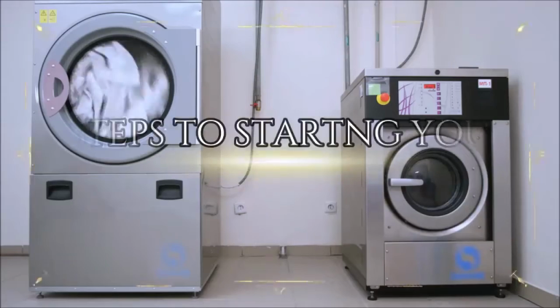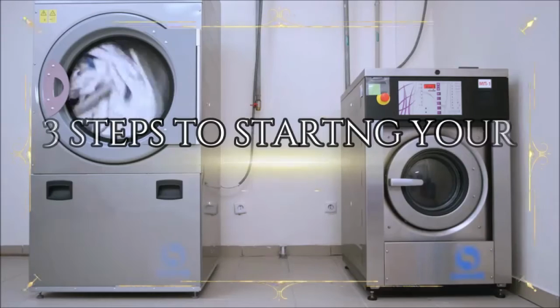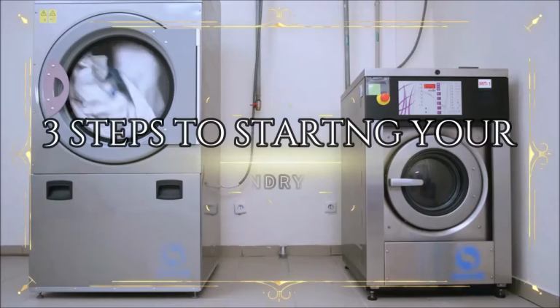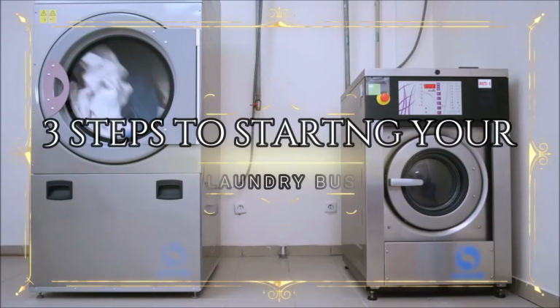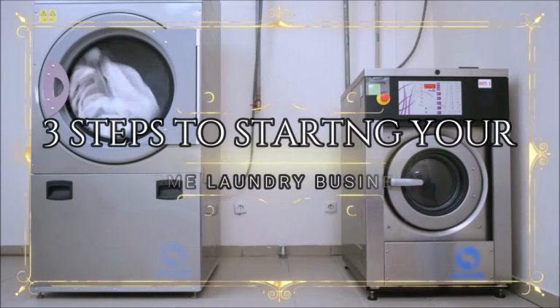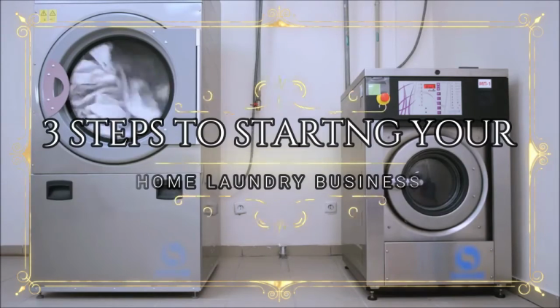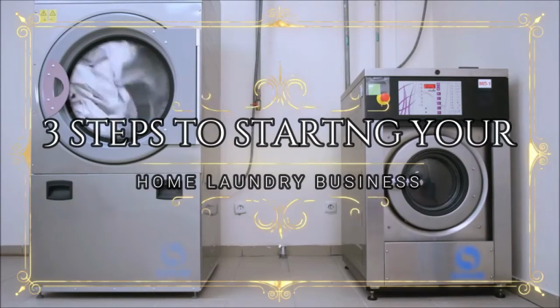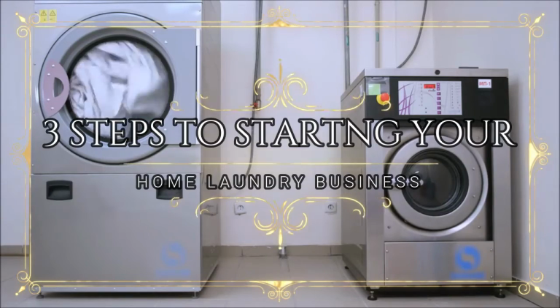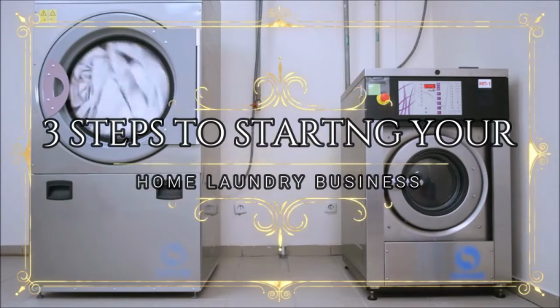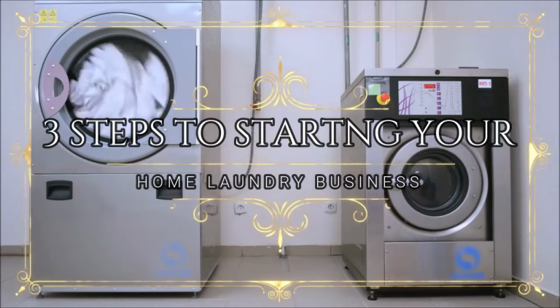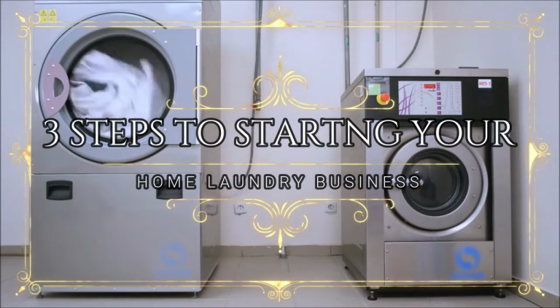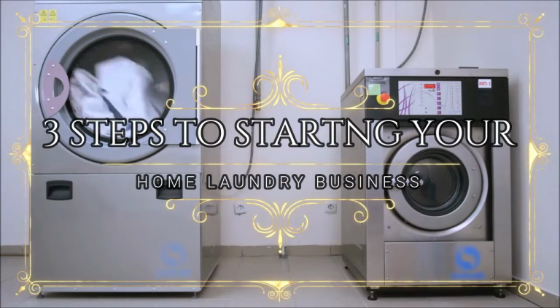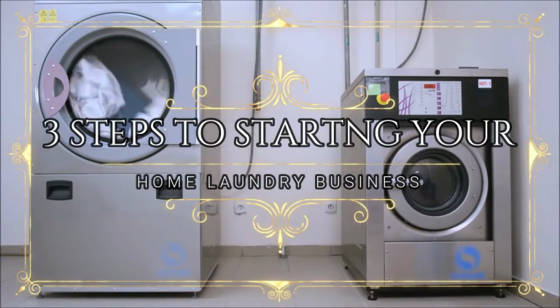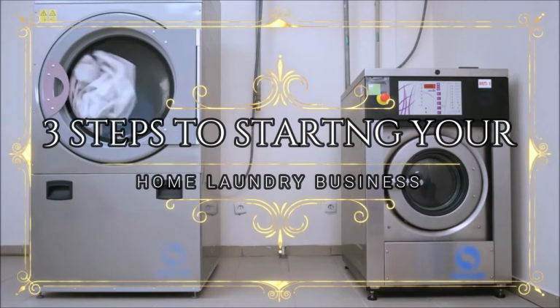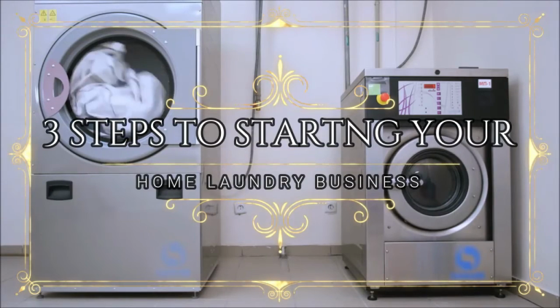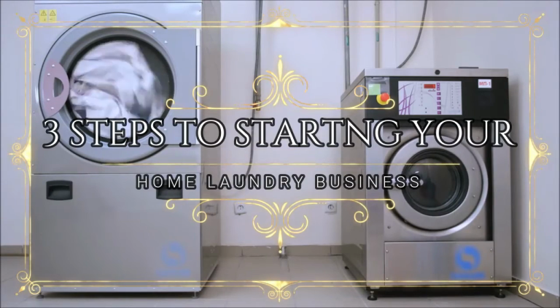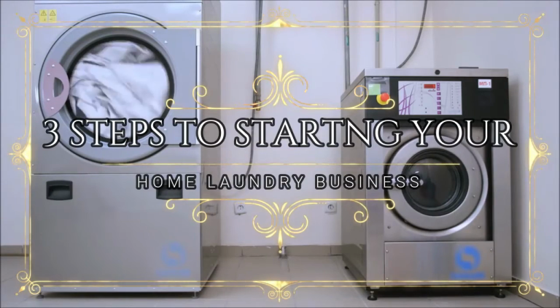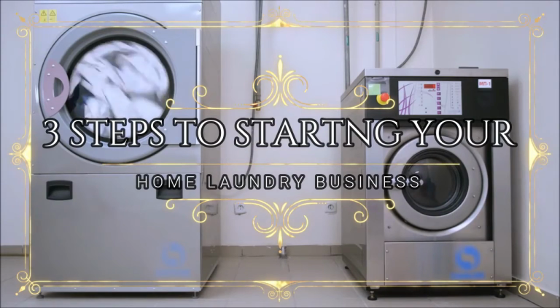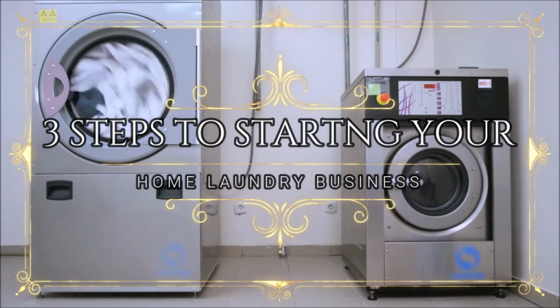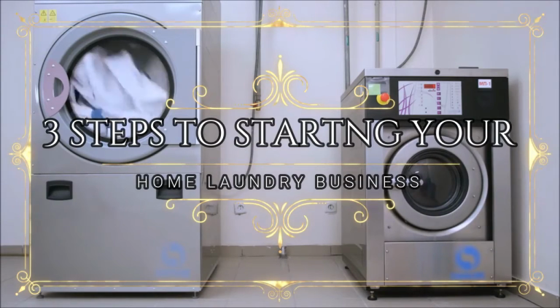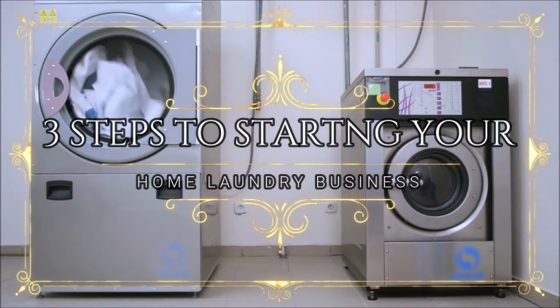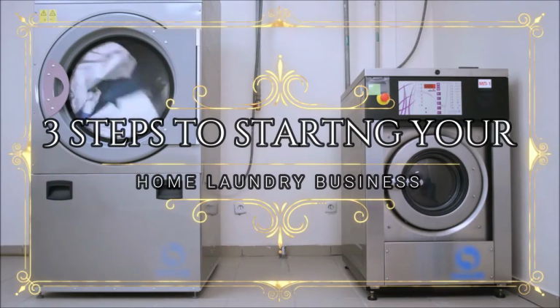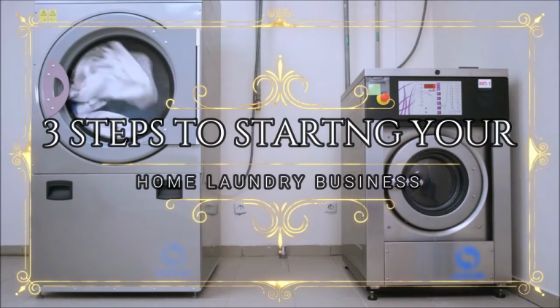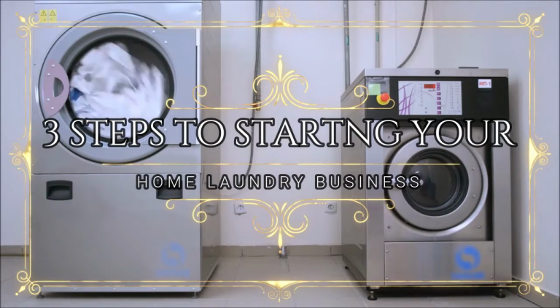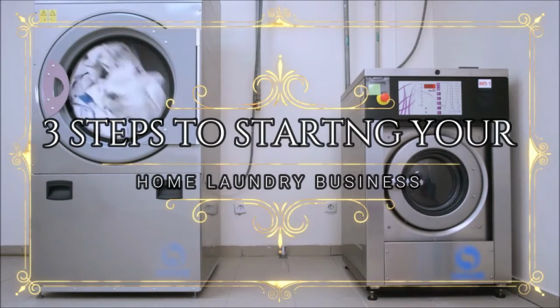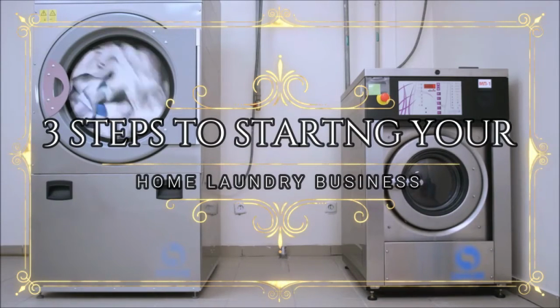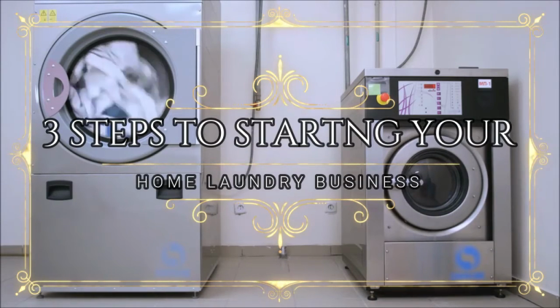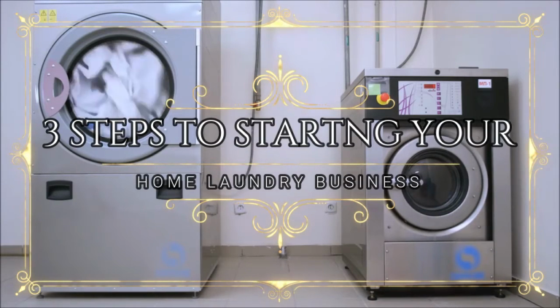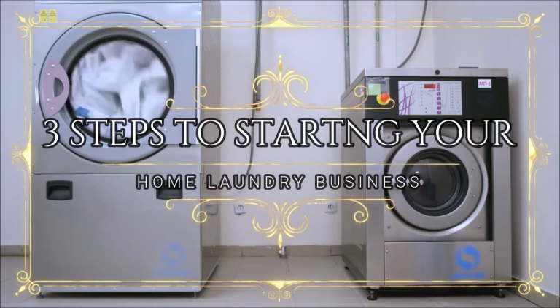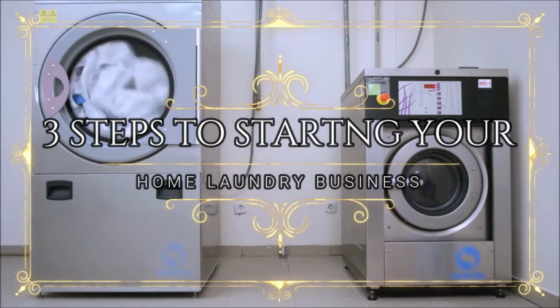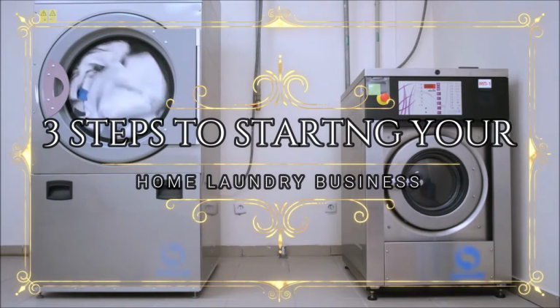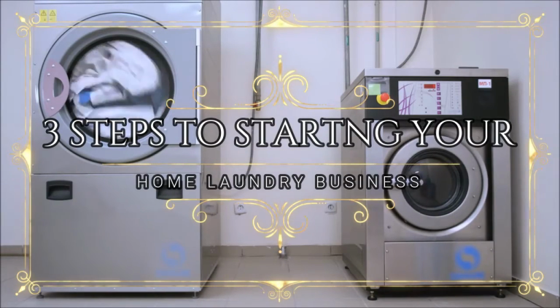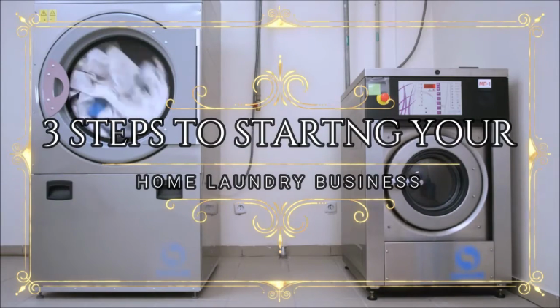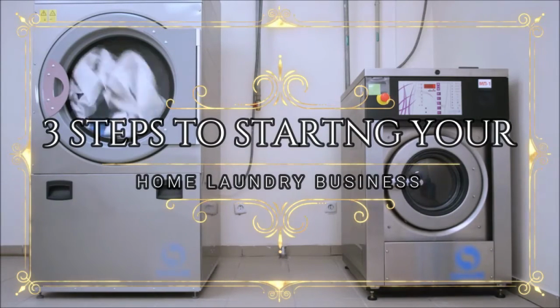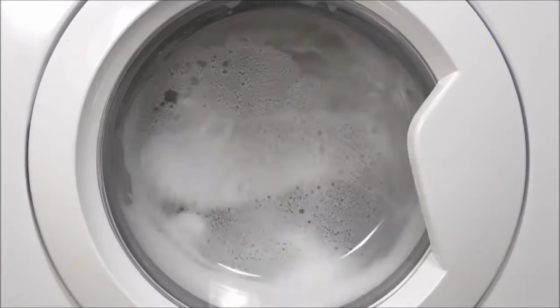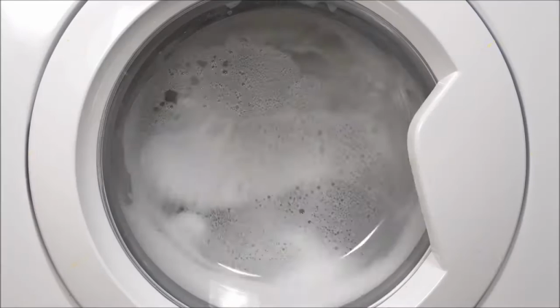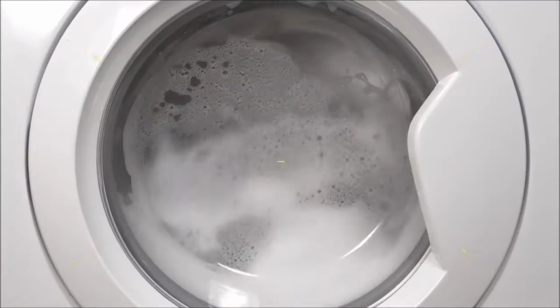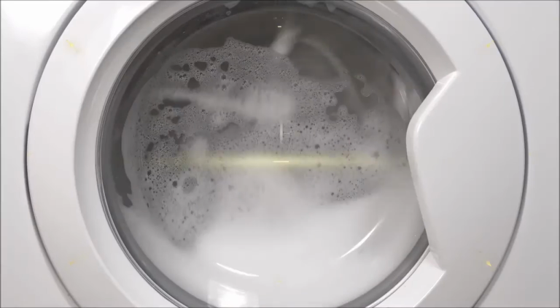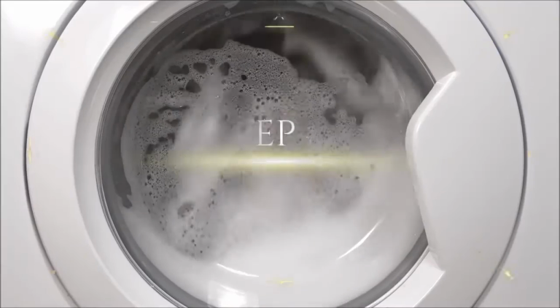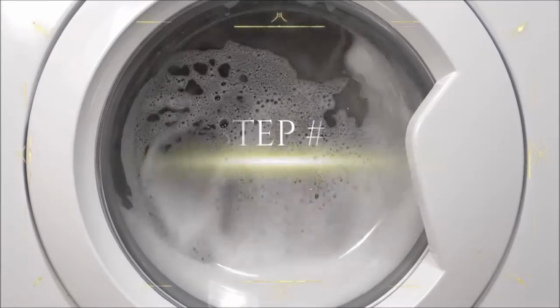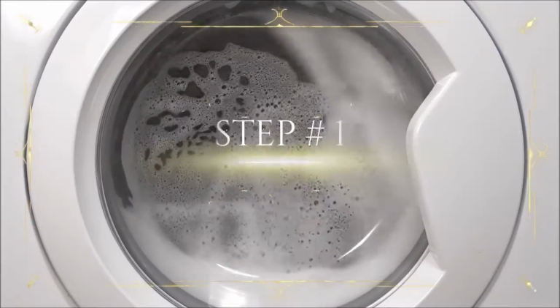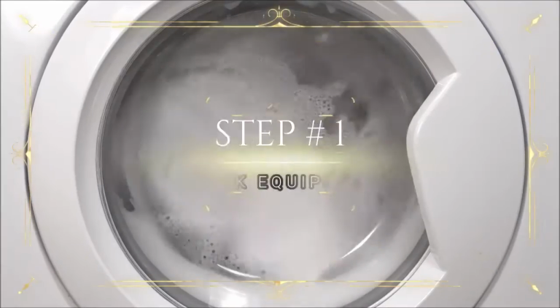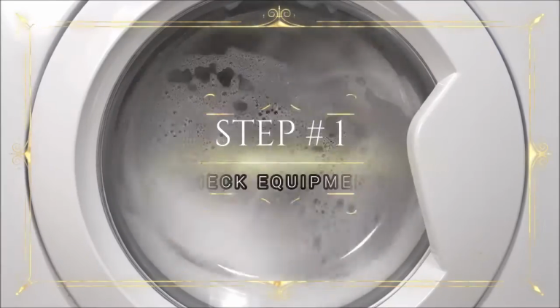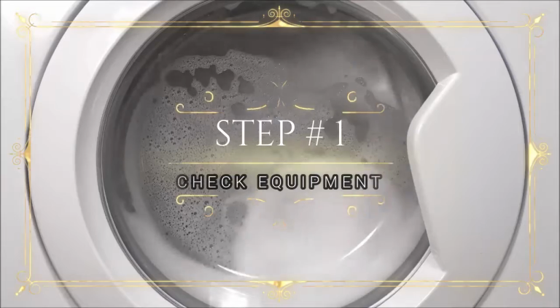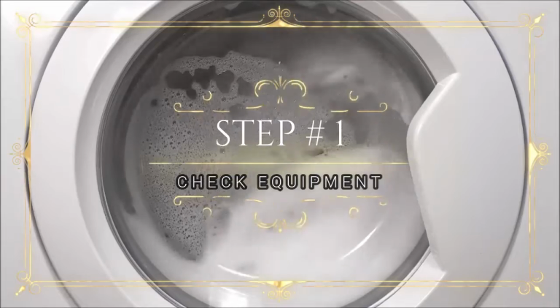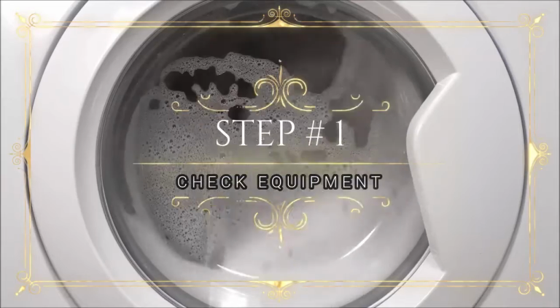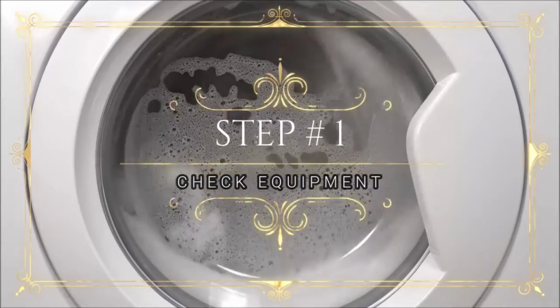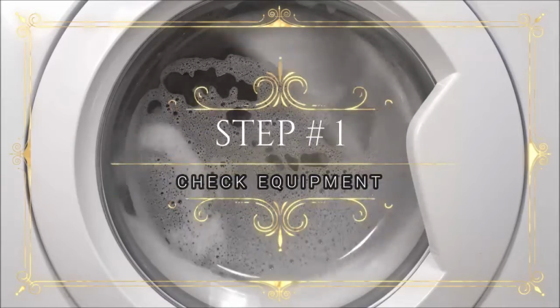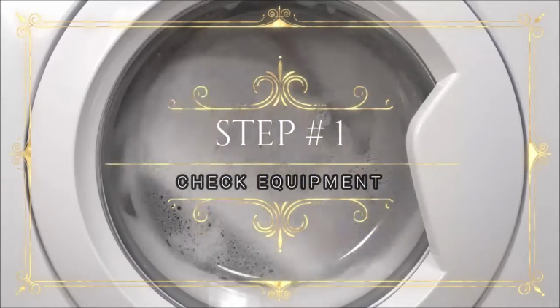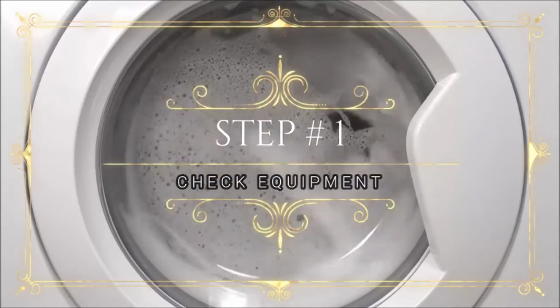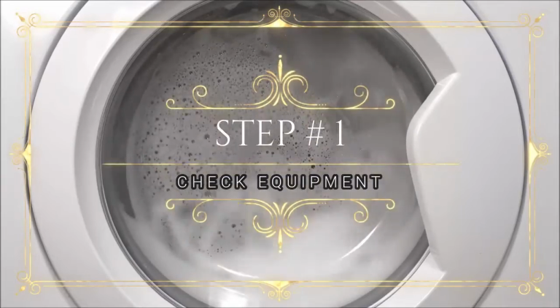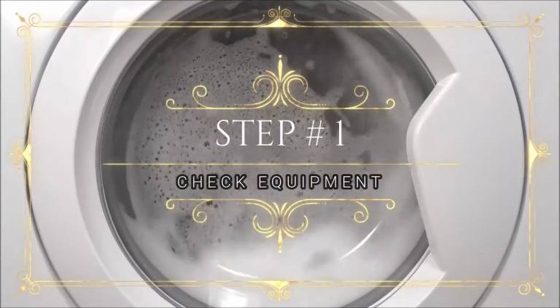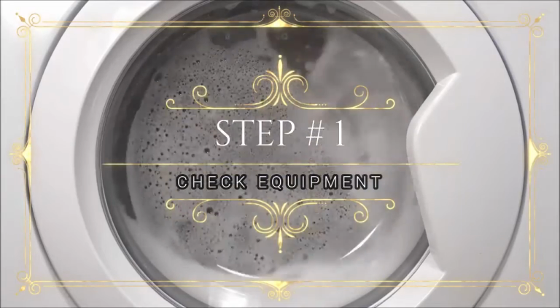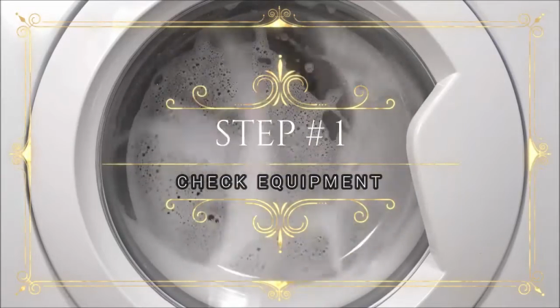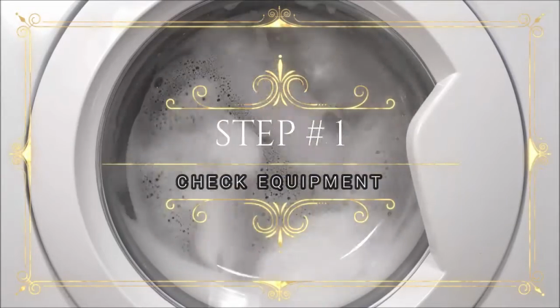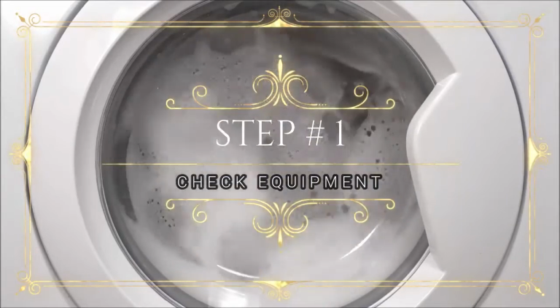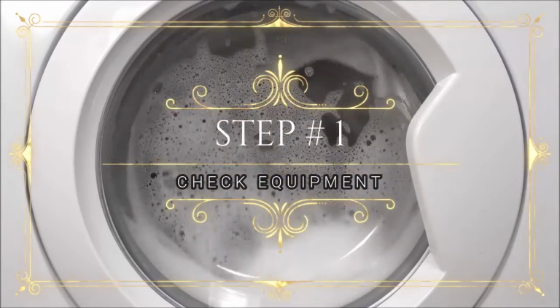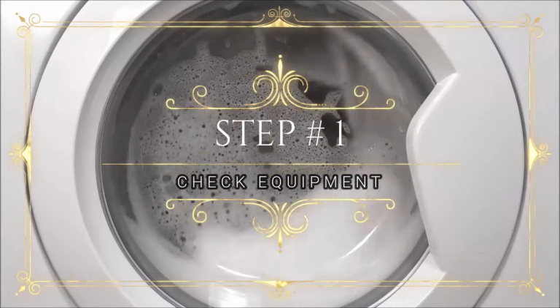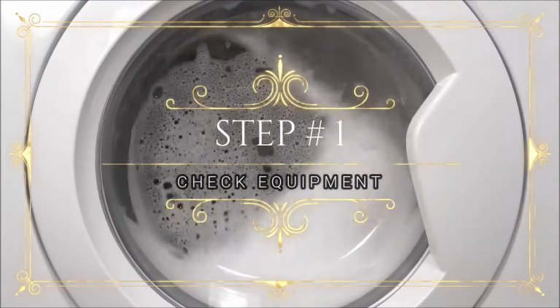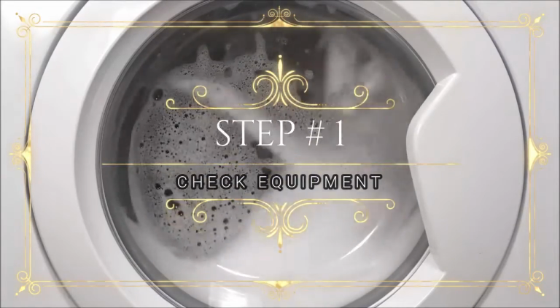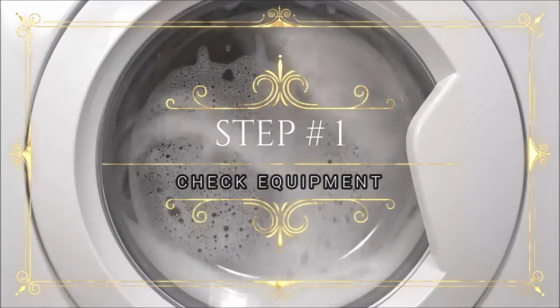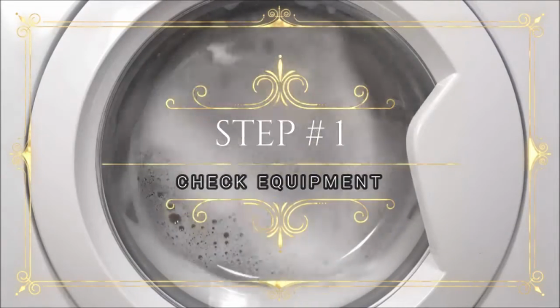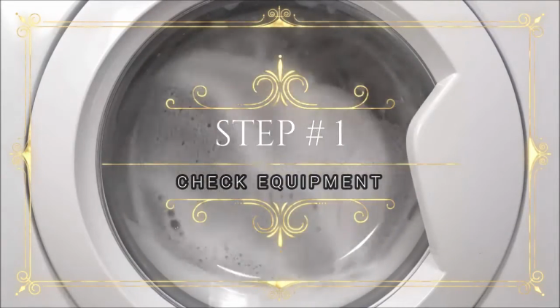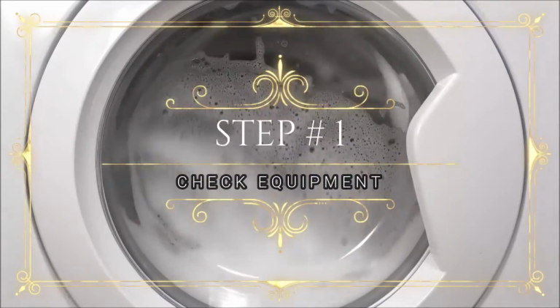Here are the three steps to starting your home laundry business. Step number one: make sure your washer and dryer works and that your hampers are clean.